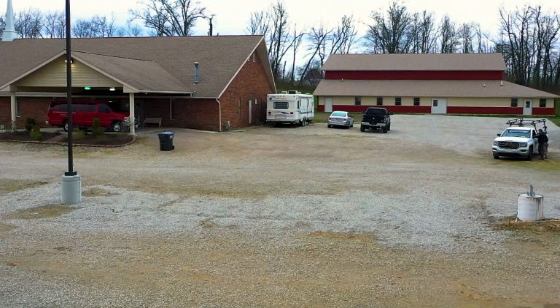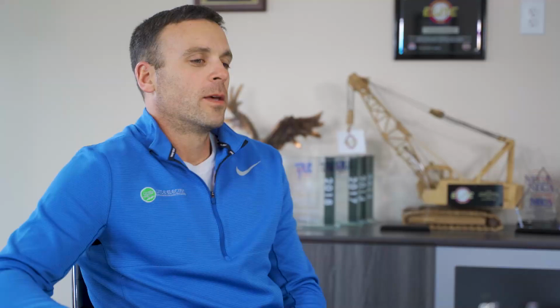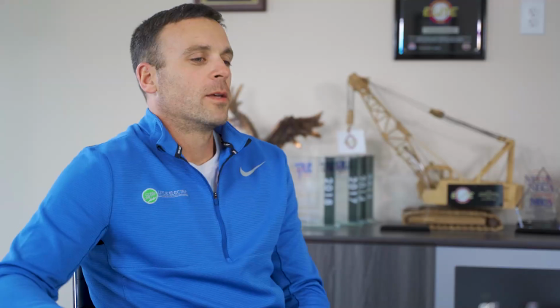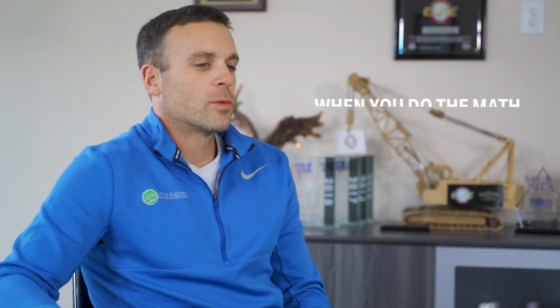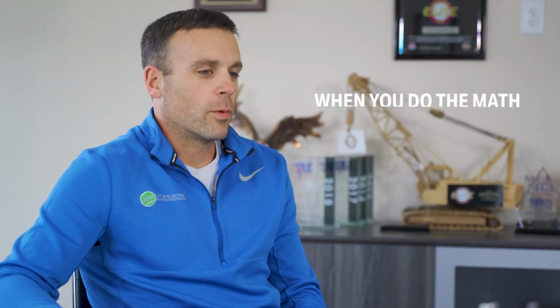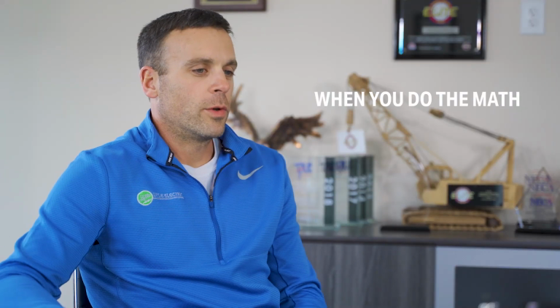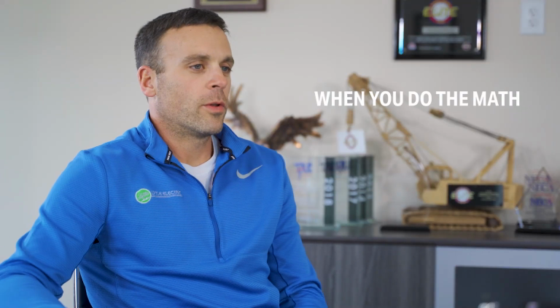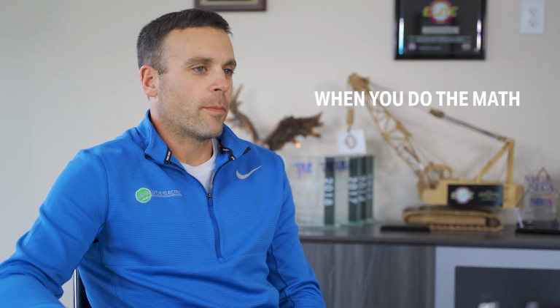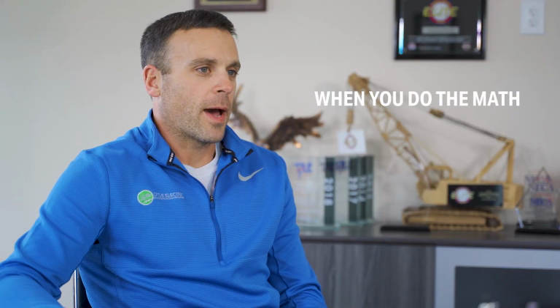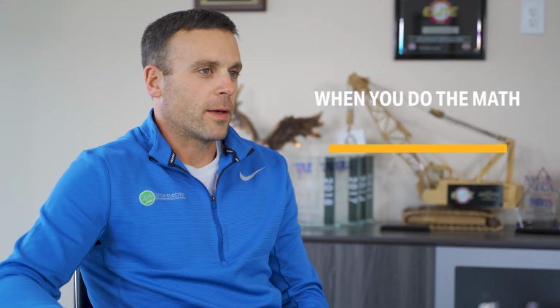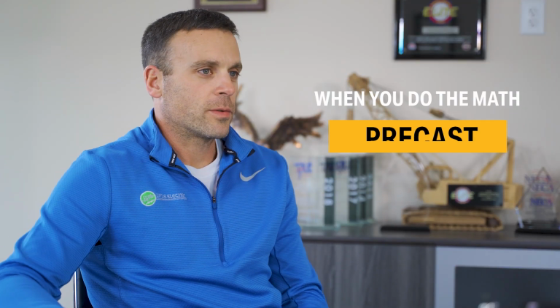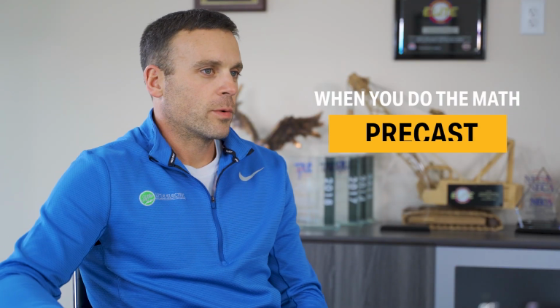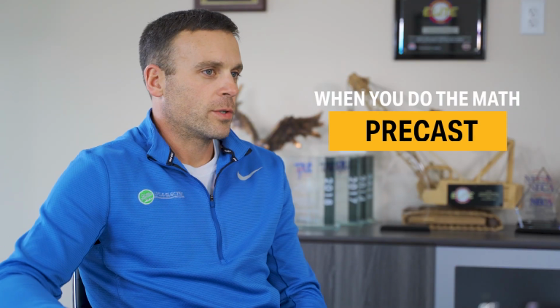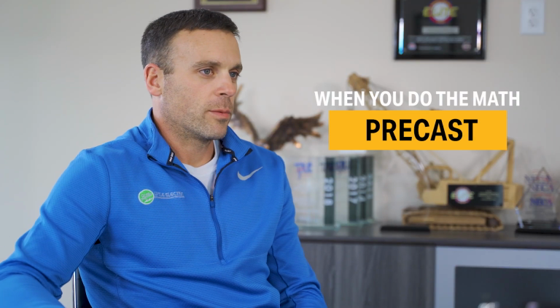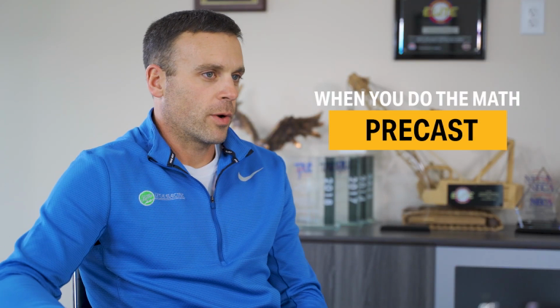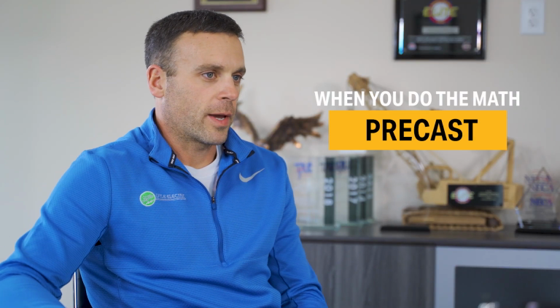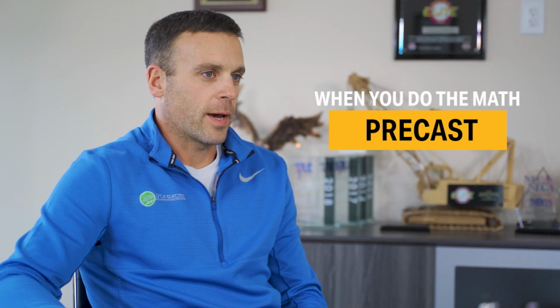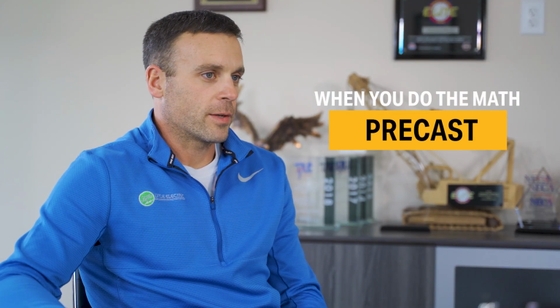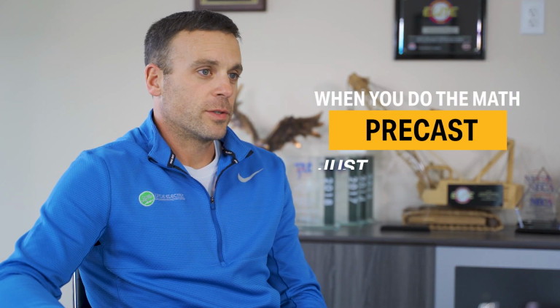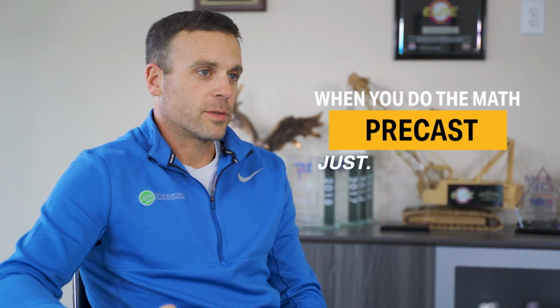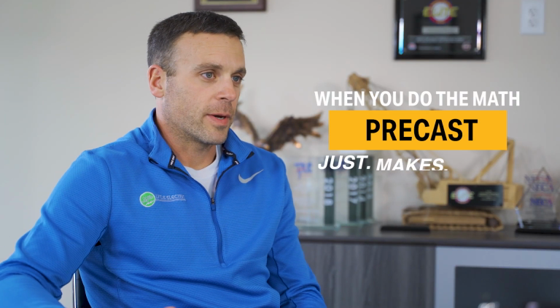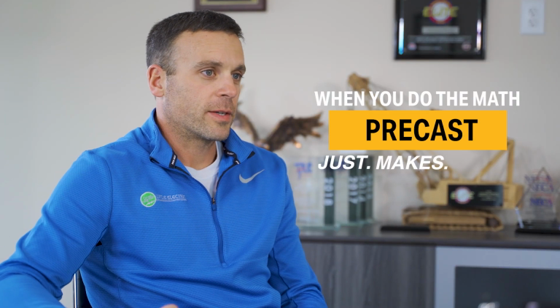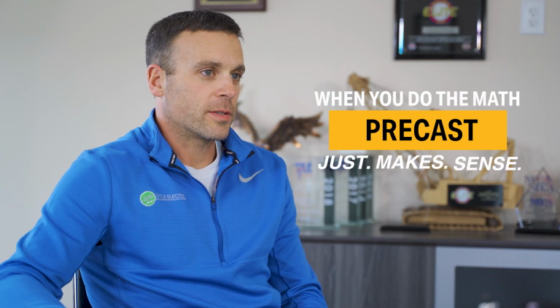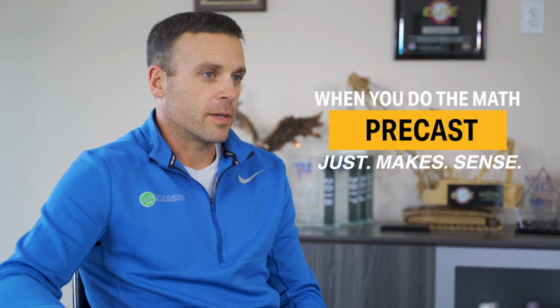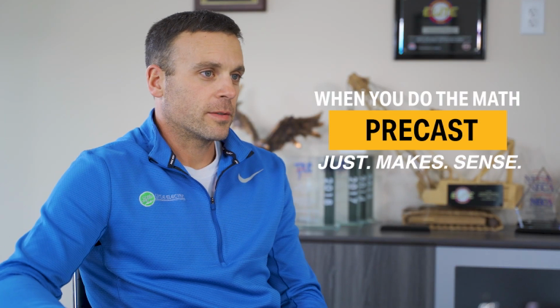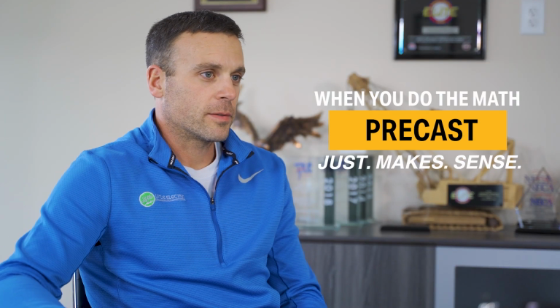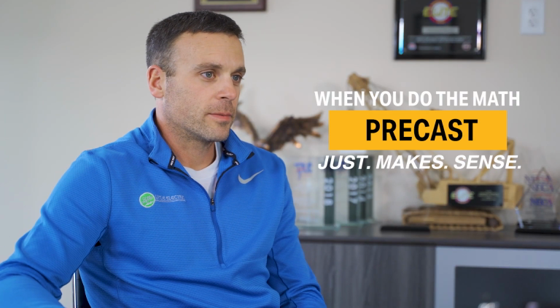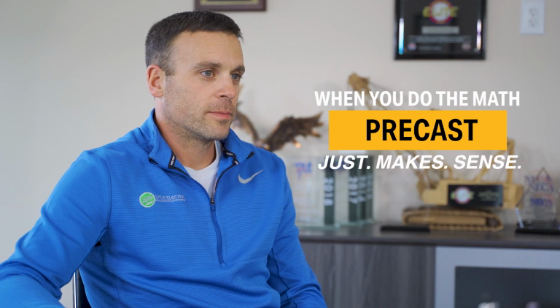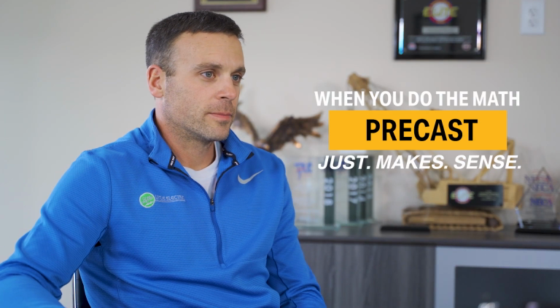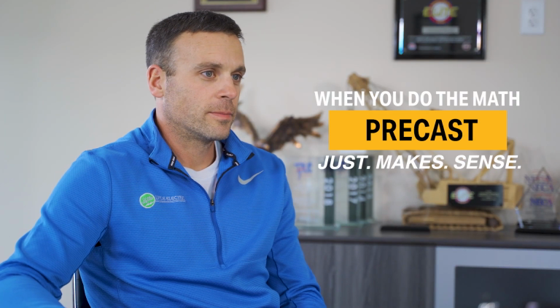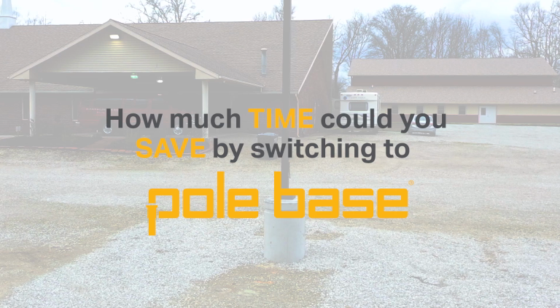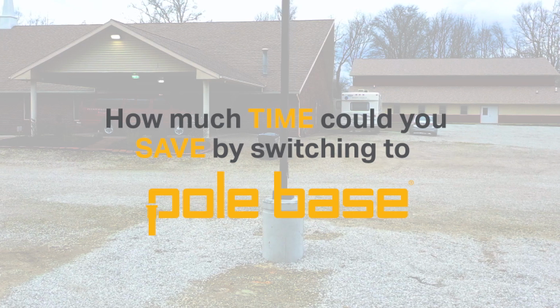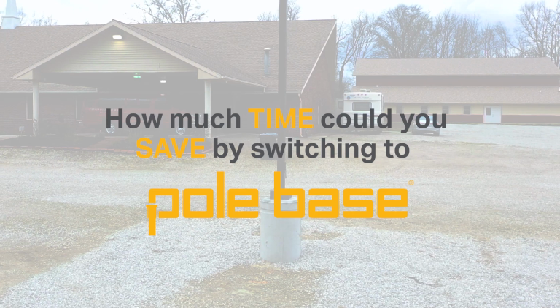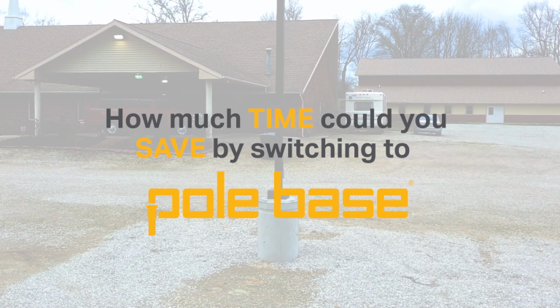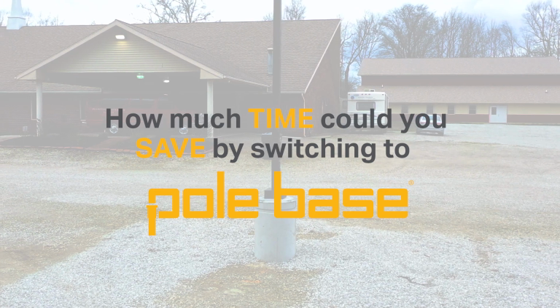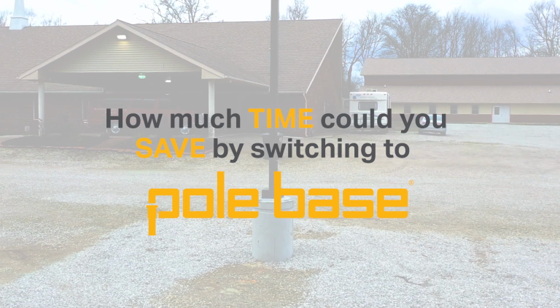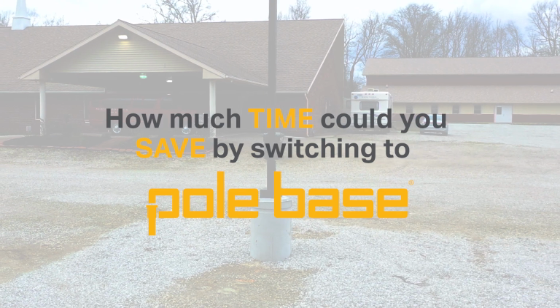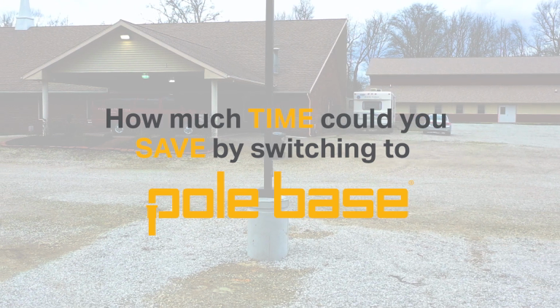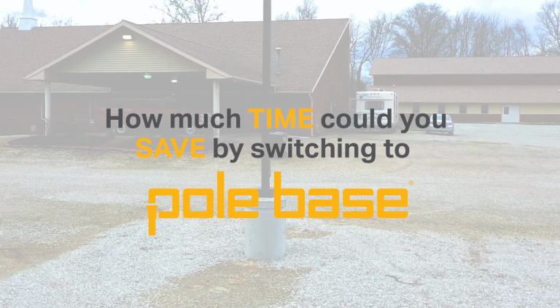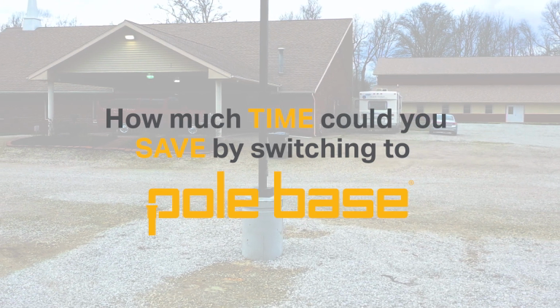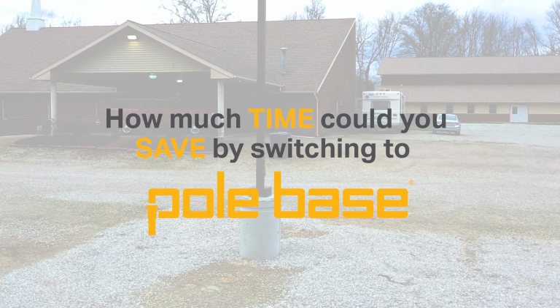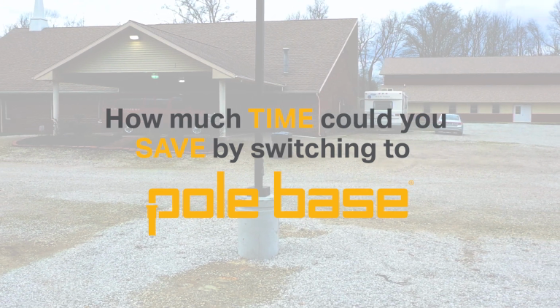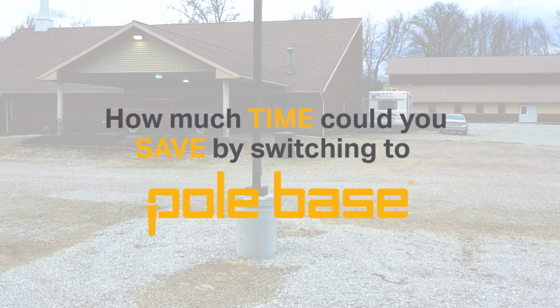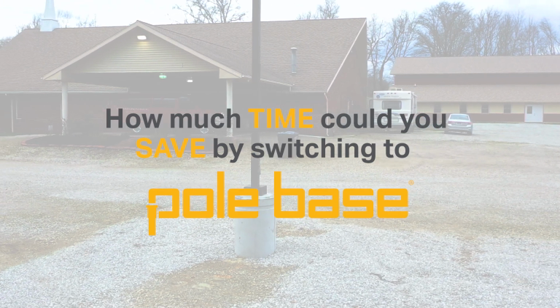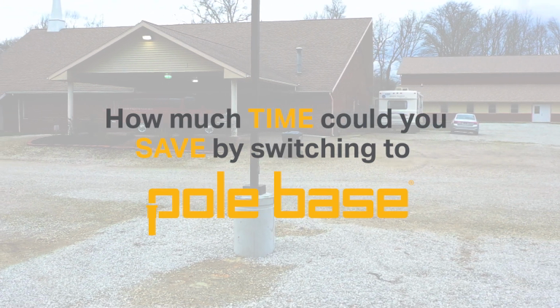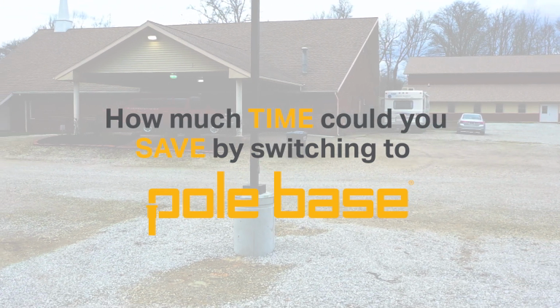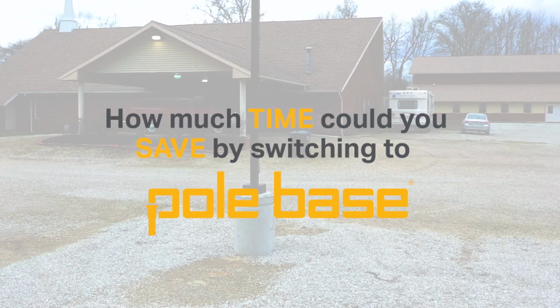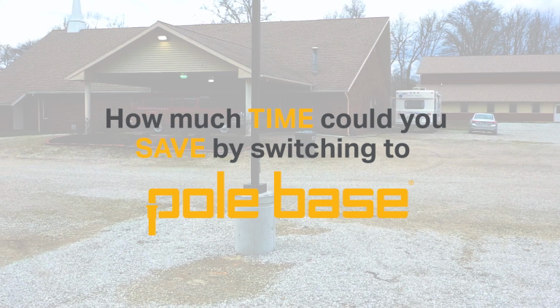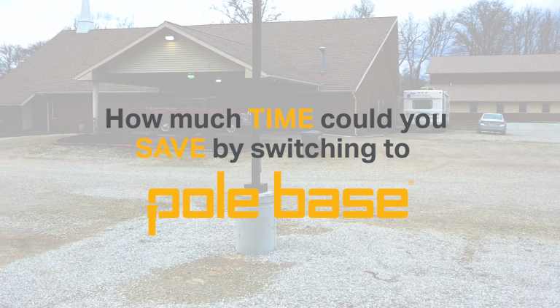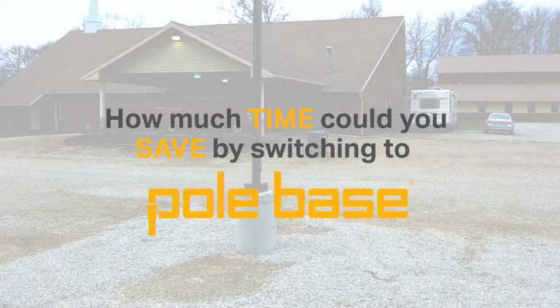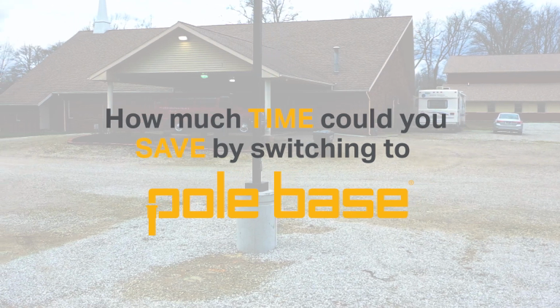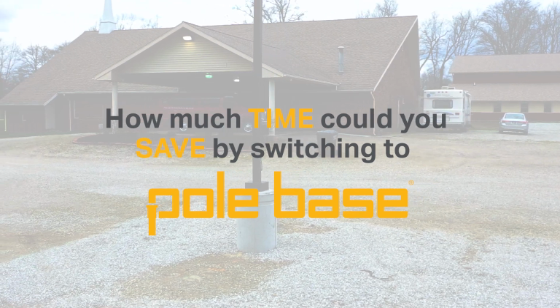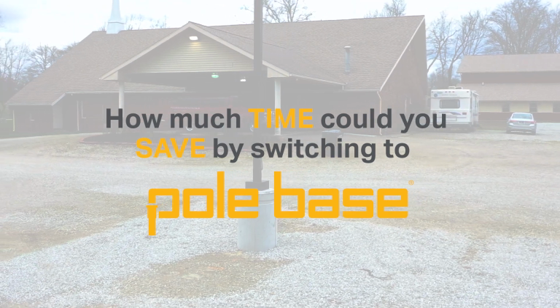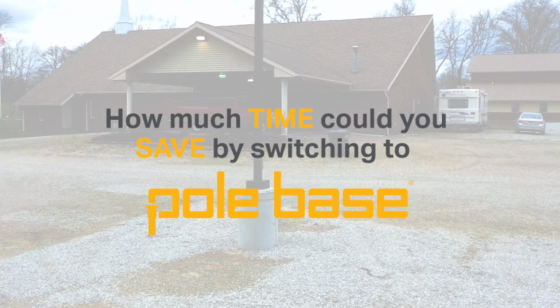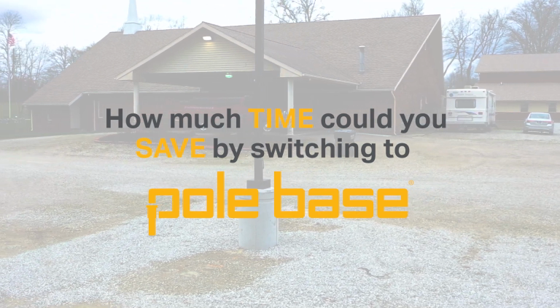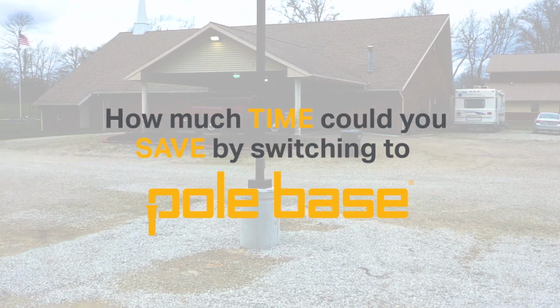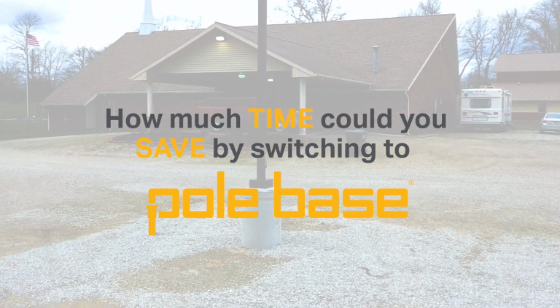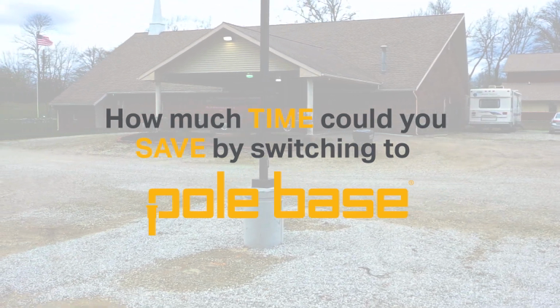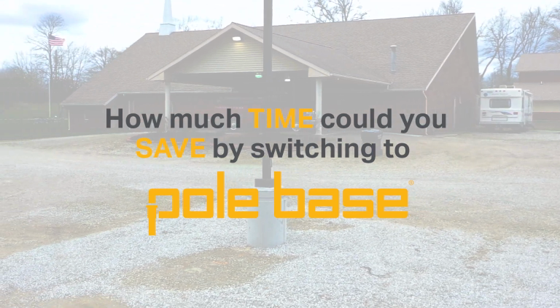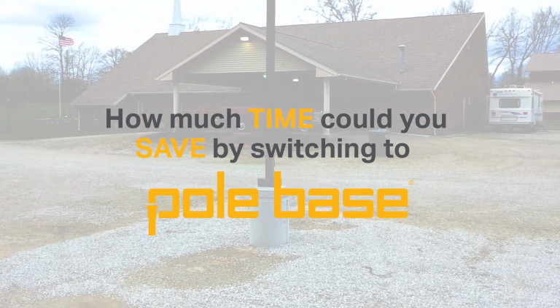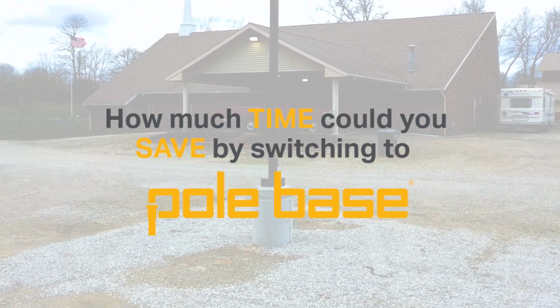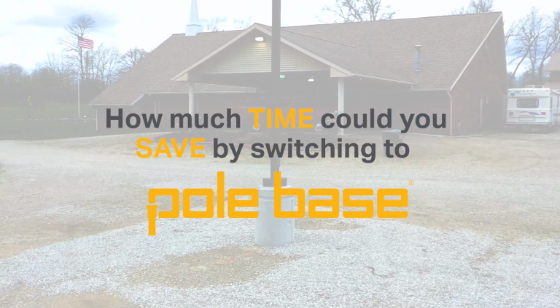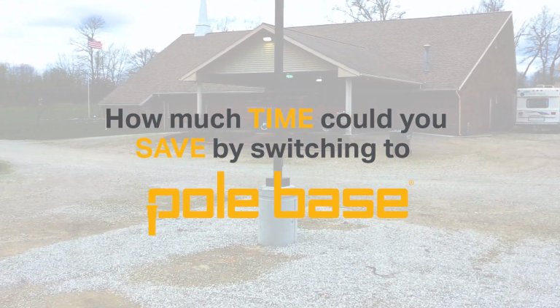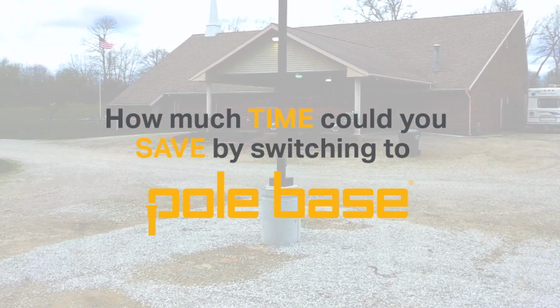So when we do the math, switching to precast just makes sense. How much time could you save by switching to pole base?